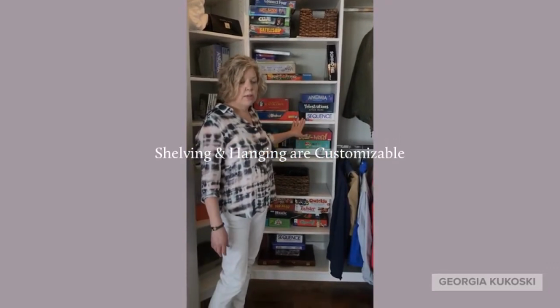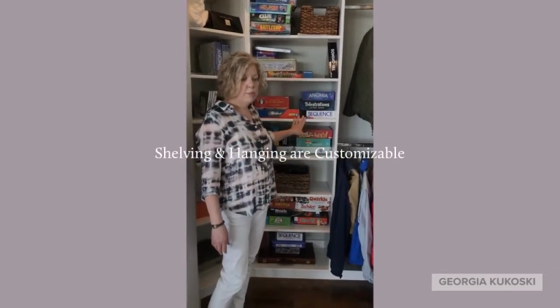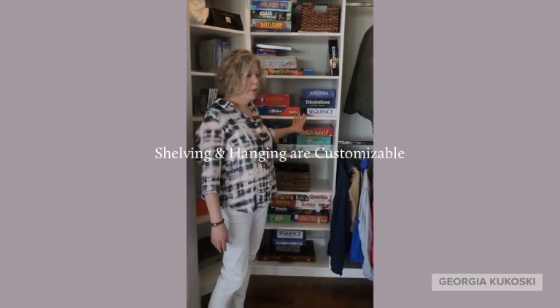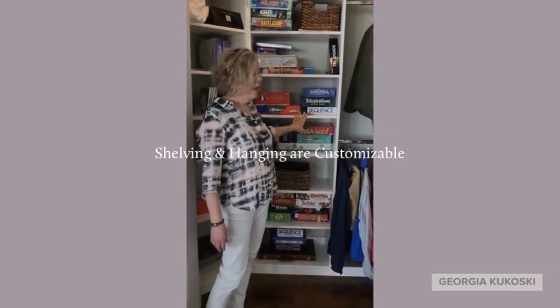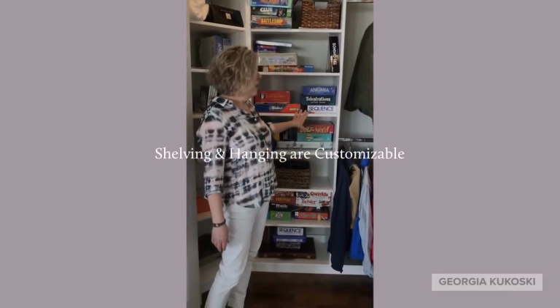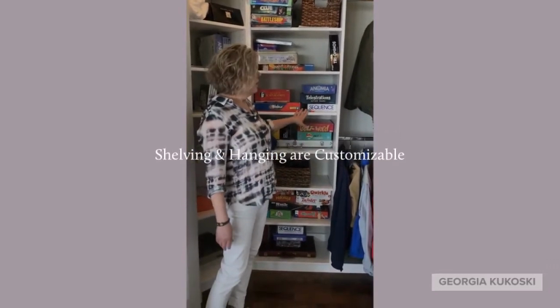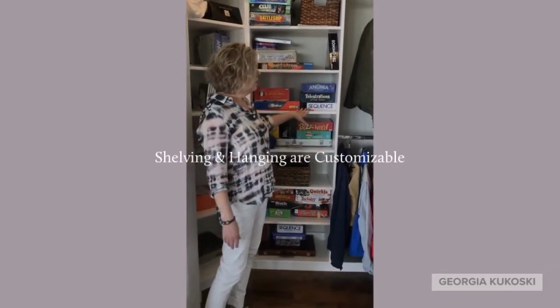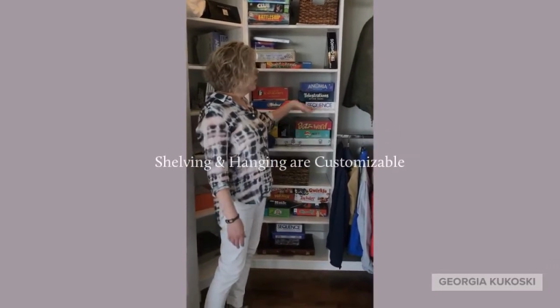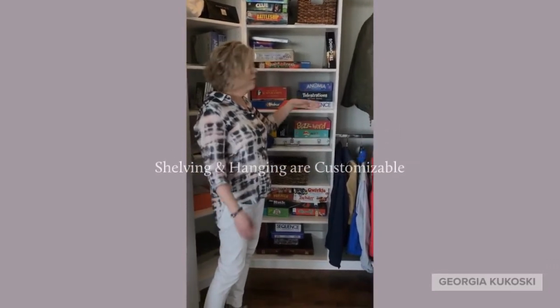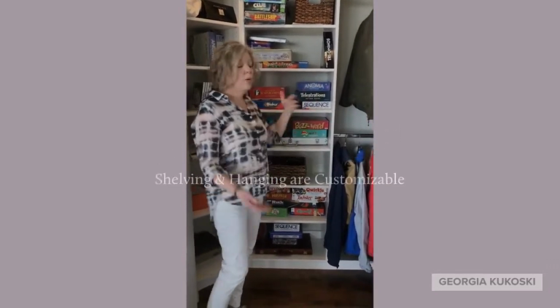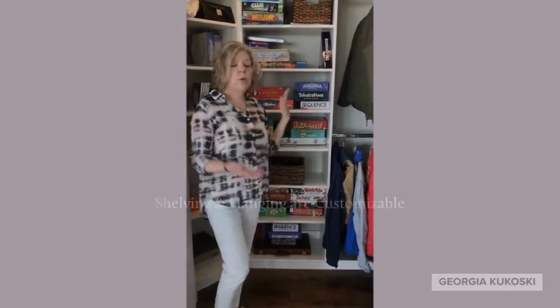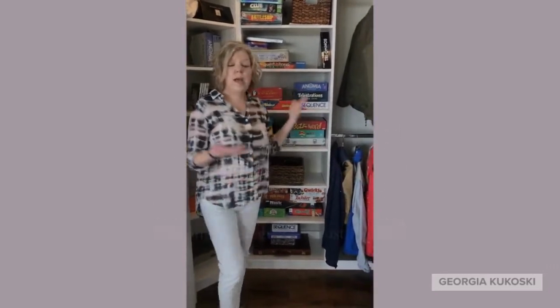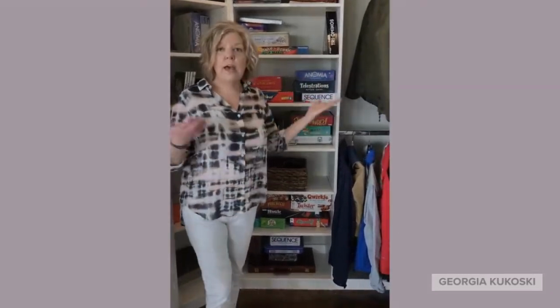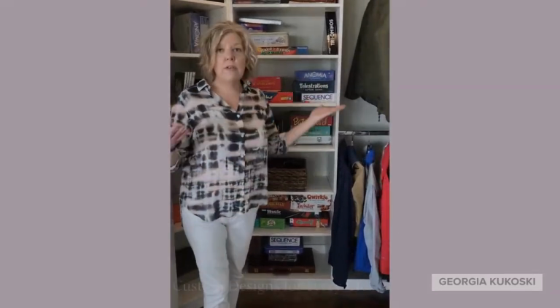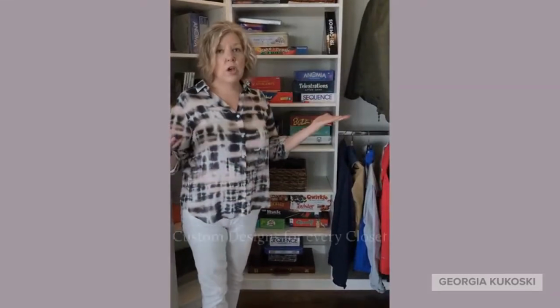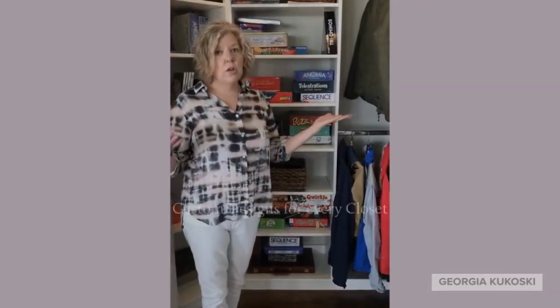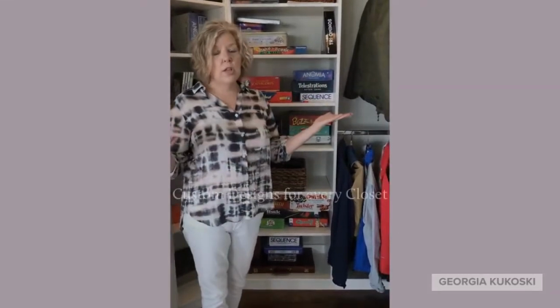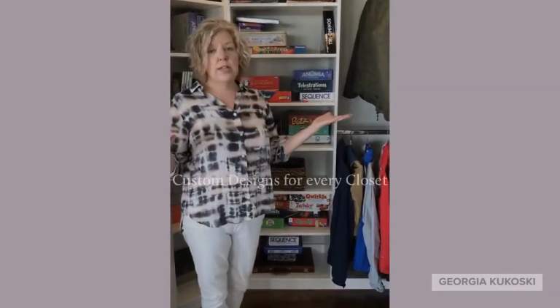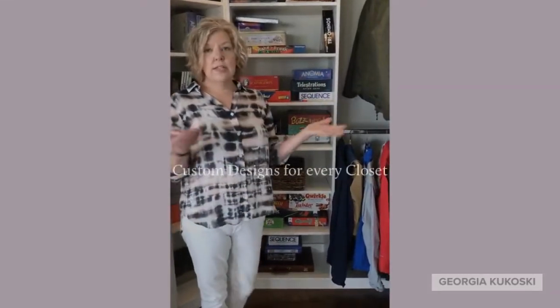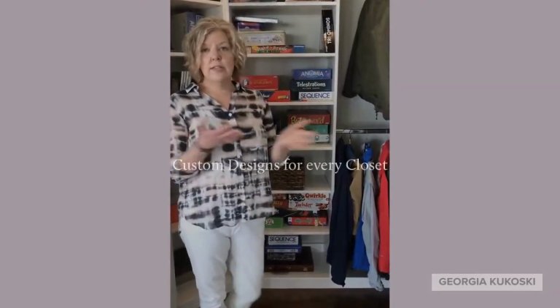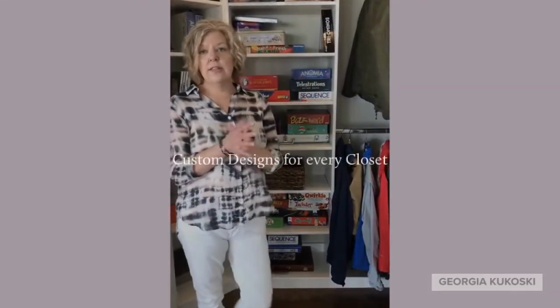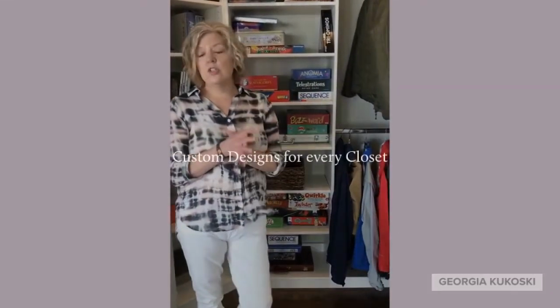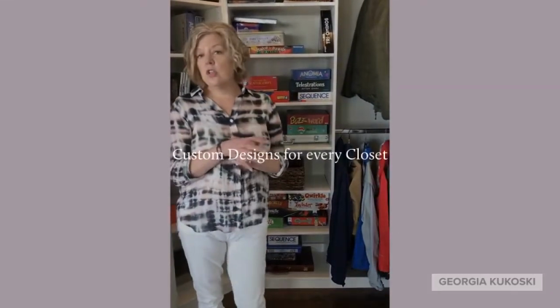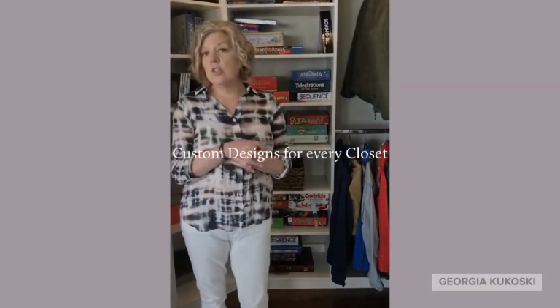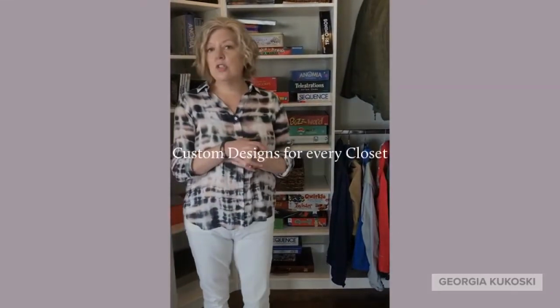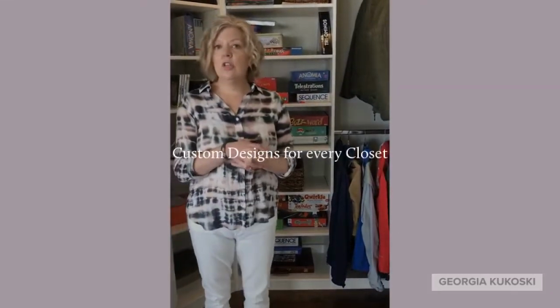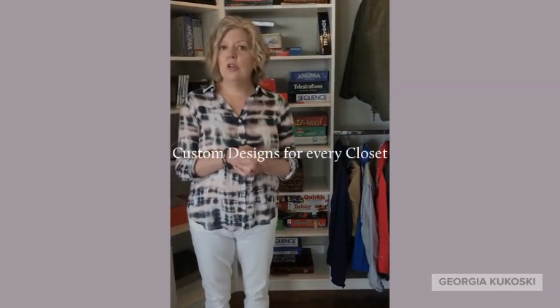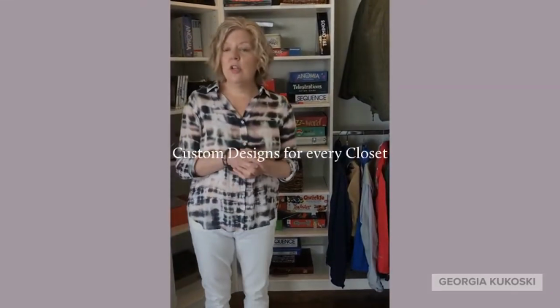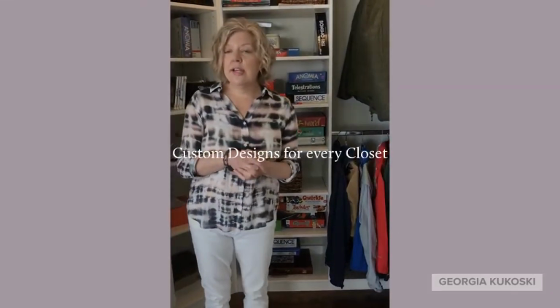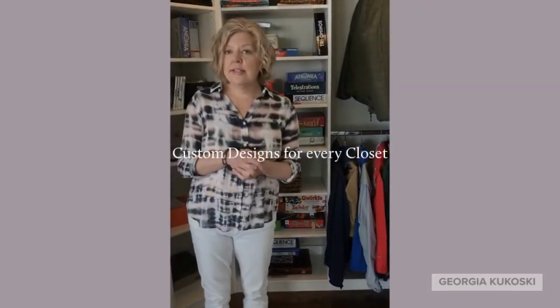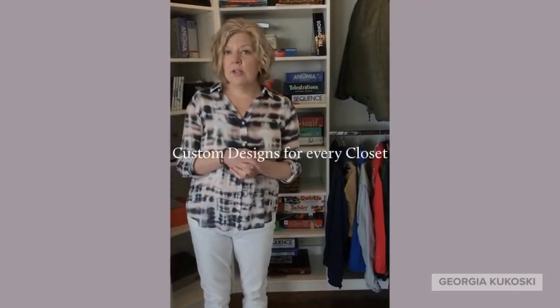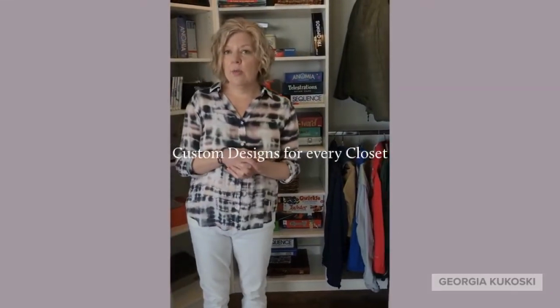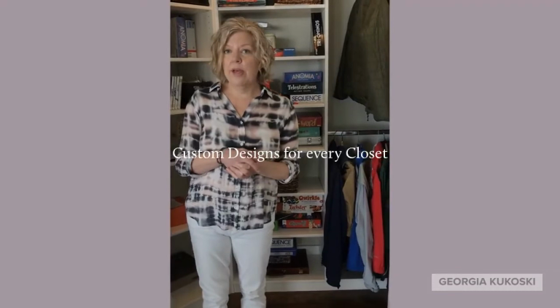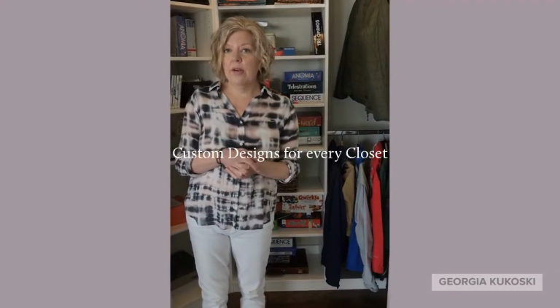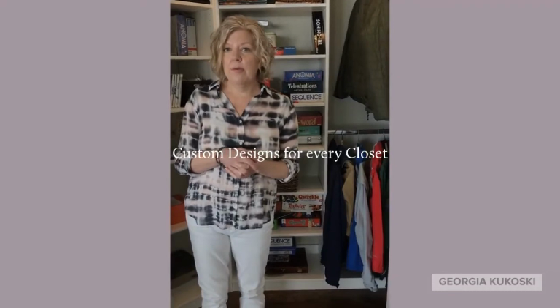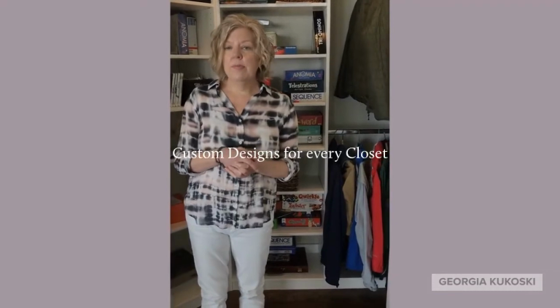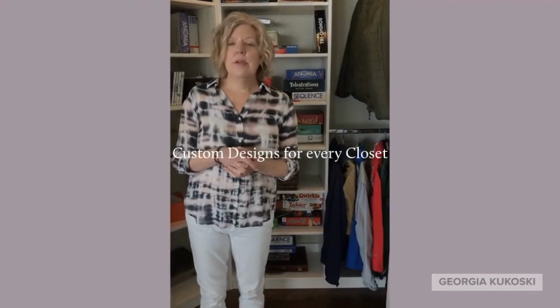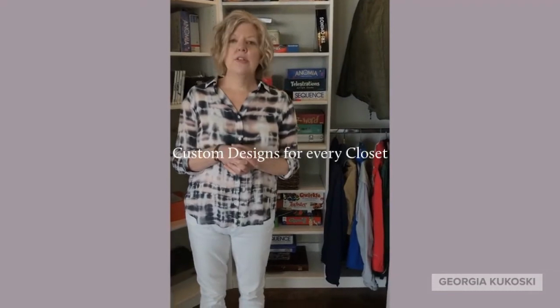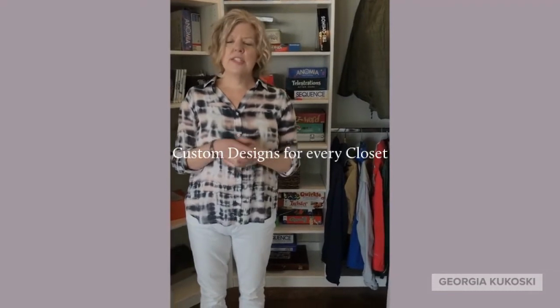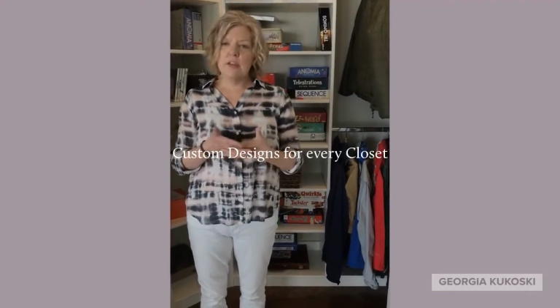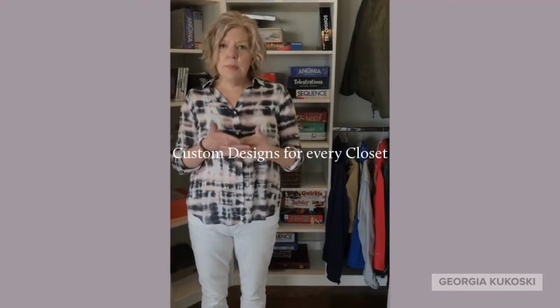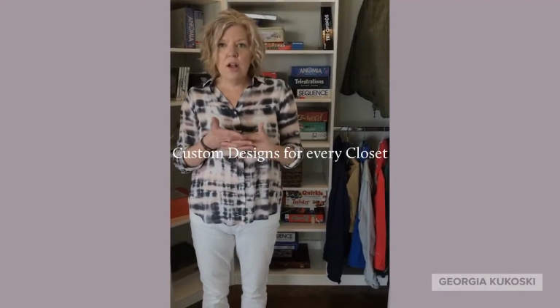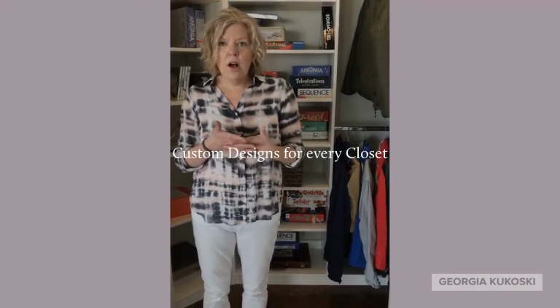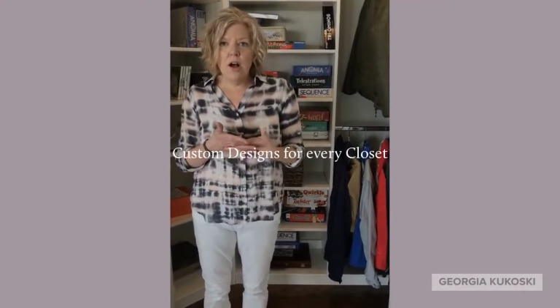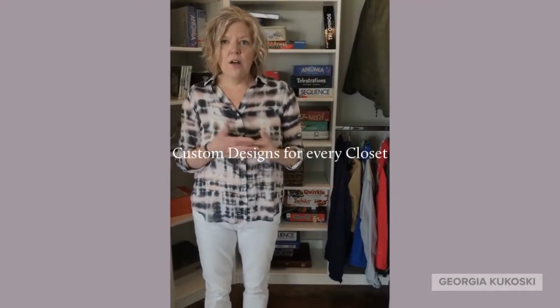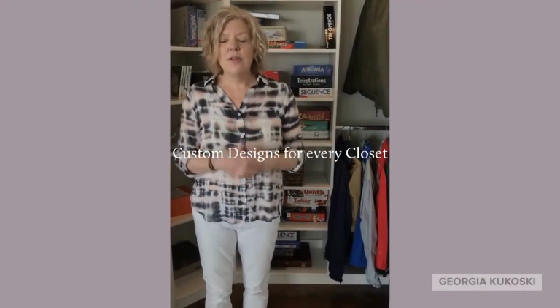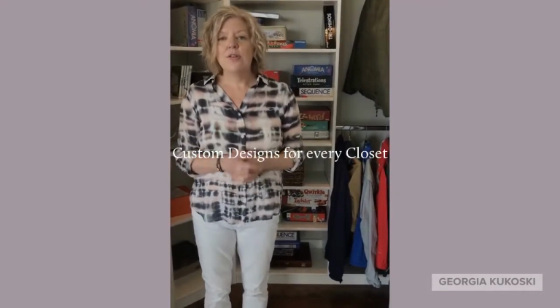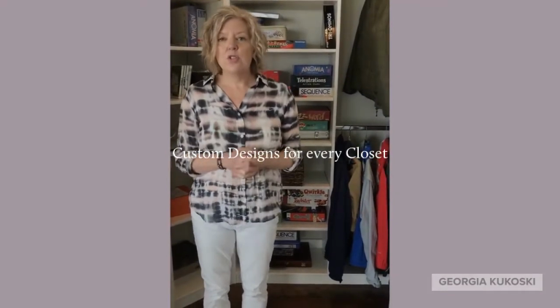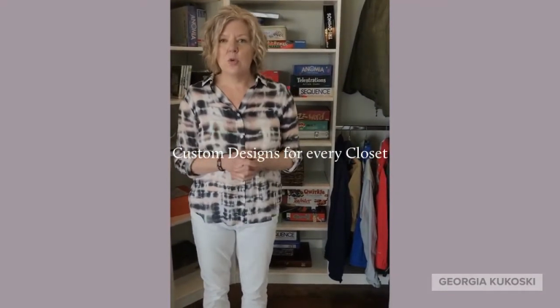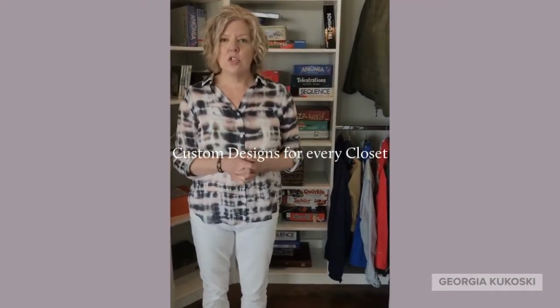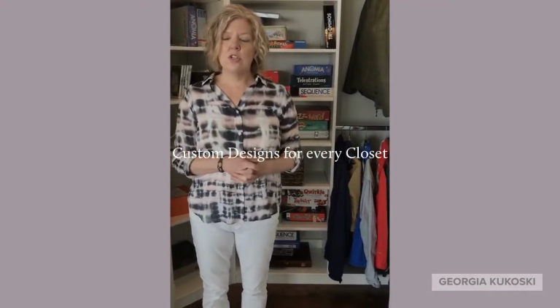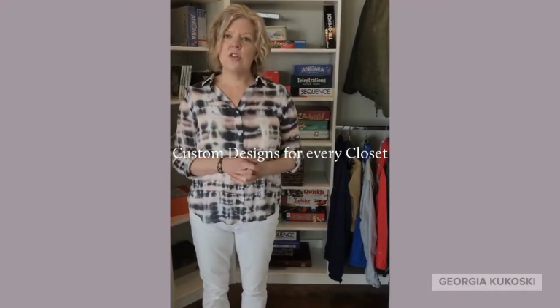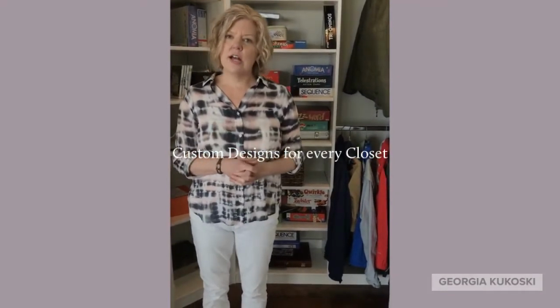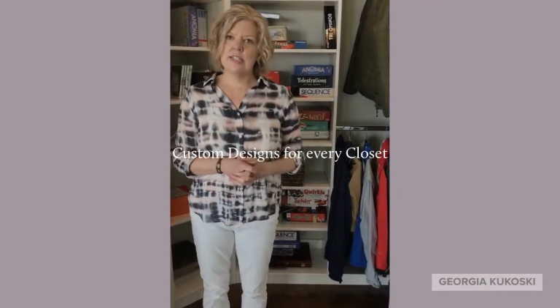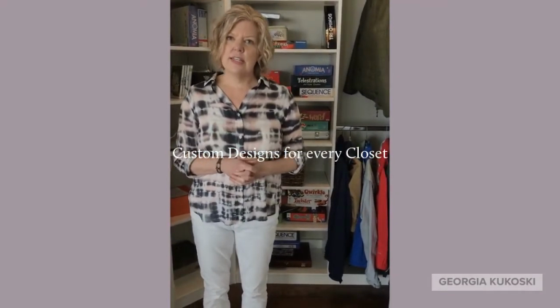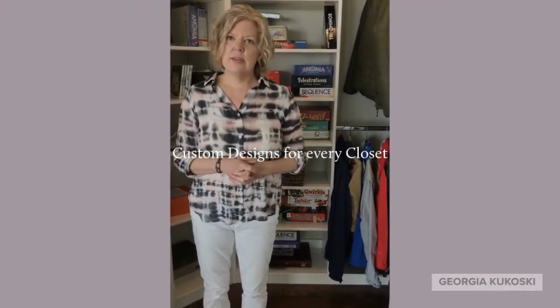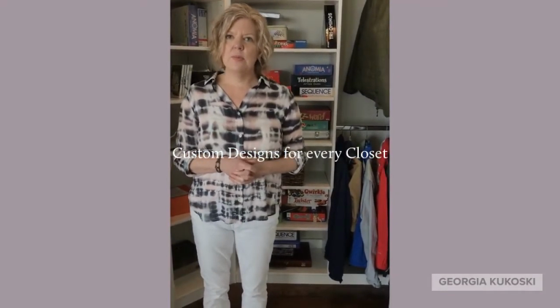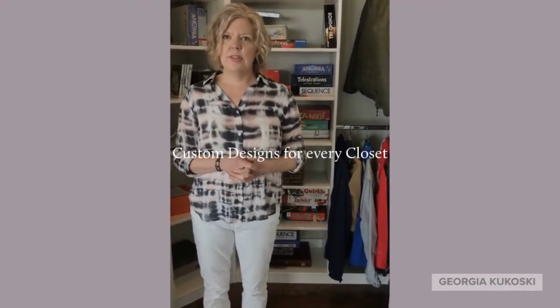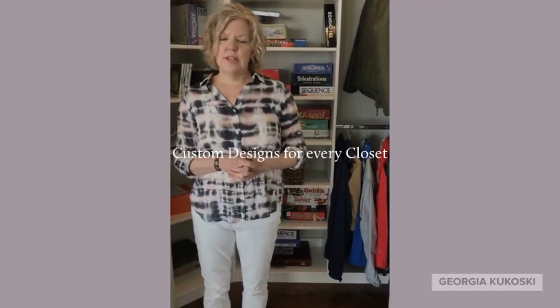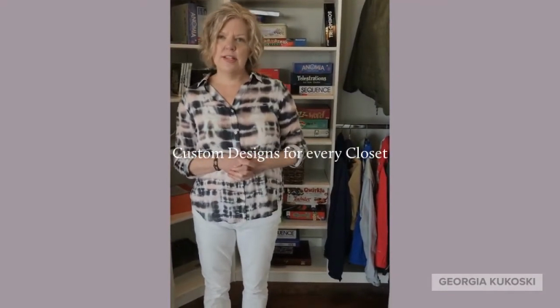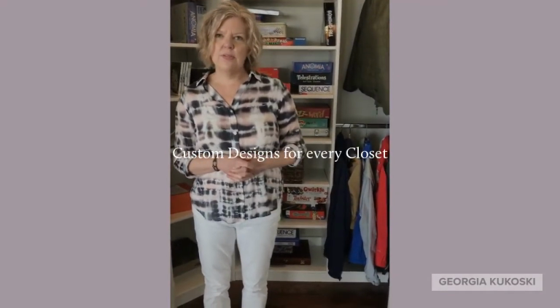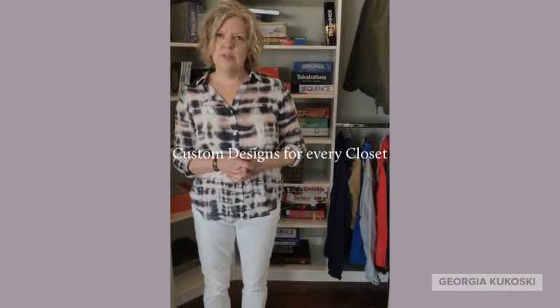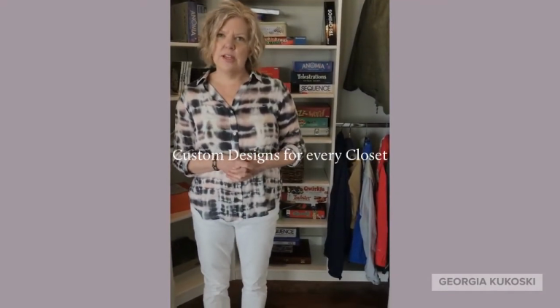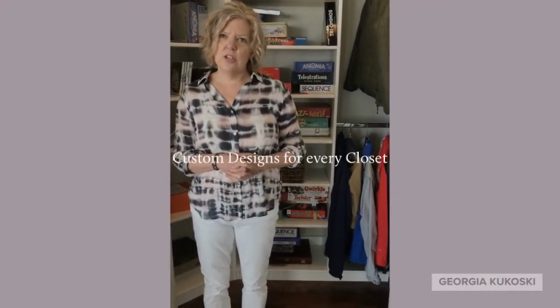If you have a coat closet that you need to utilize a little better, just give me a call. Georgia Kukoski with The Closet Factory.